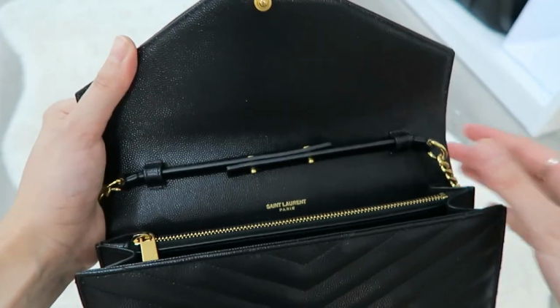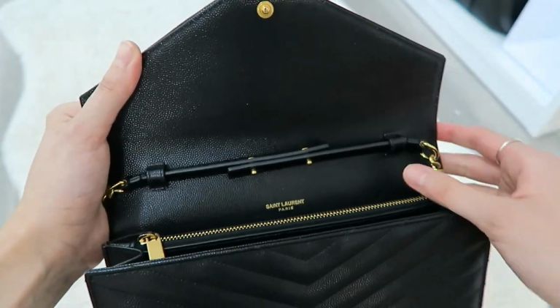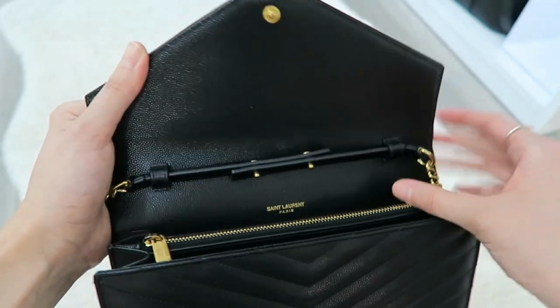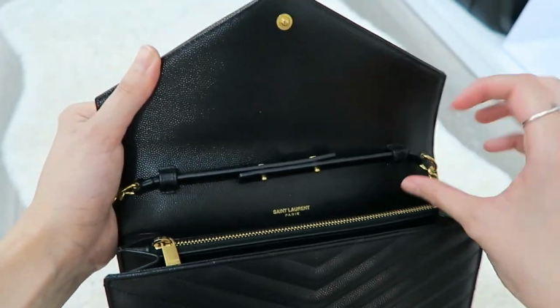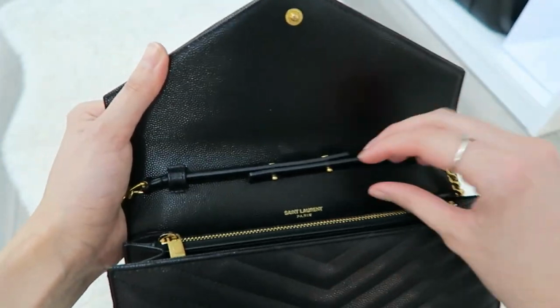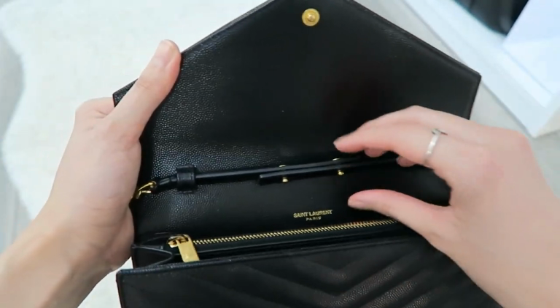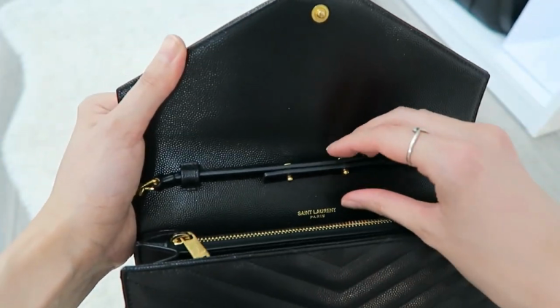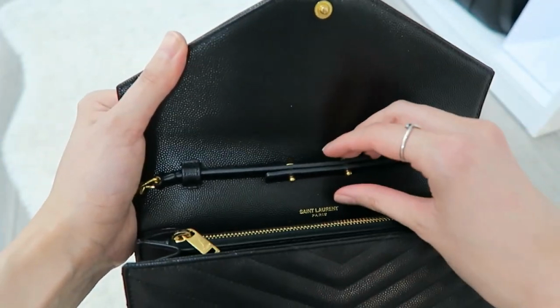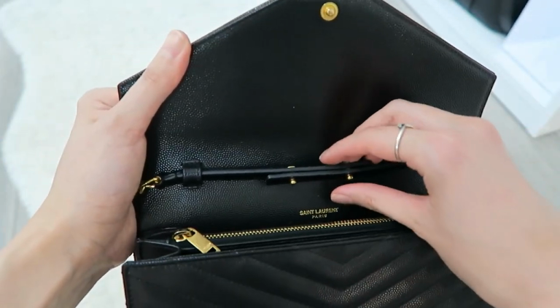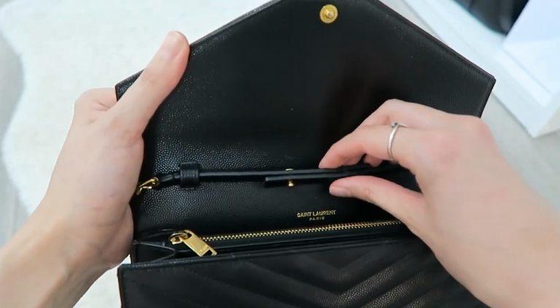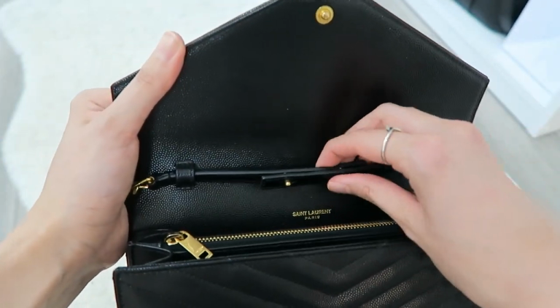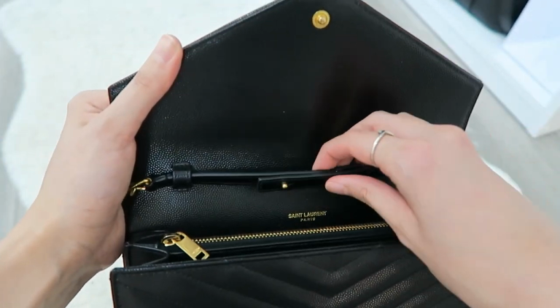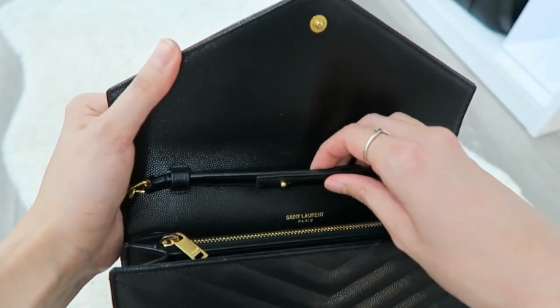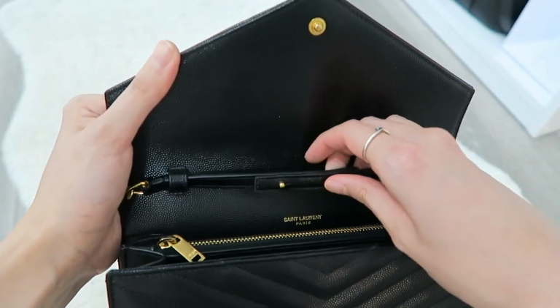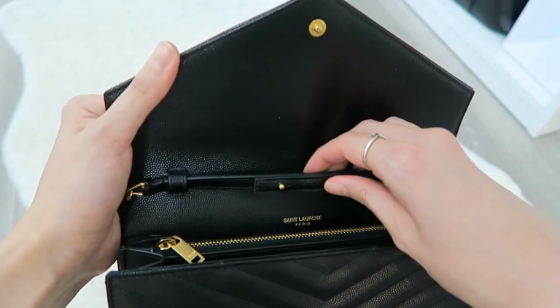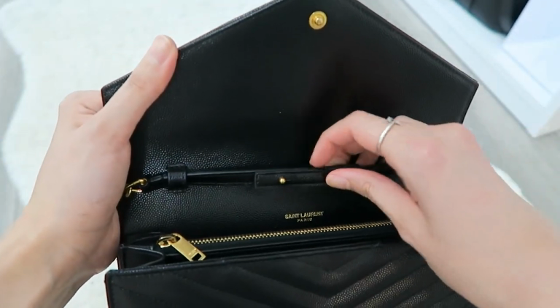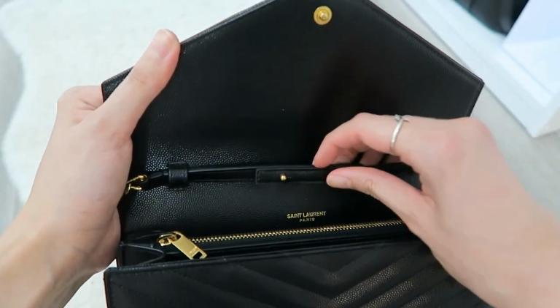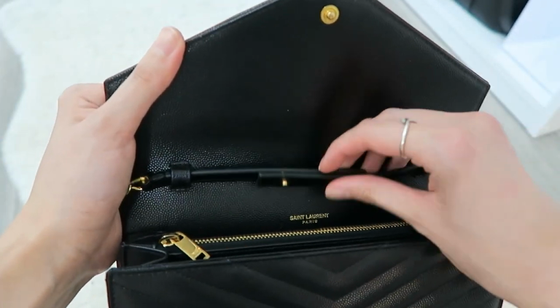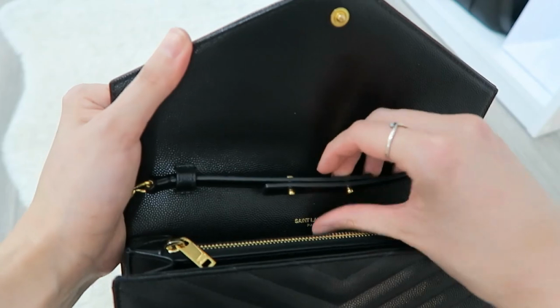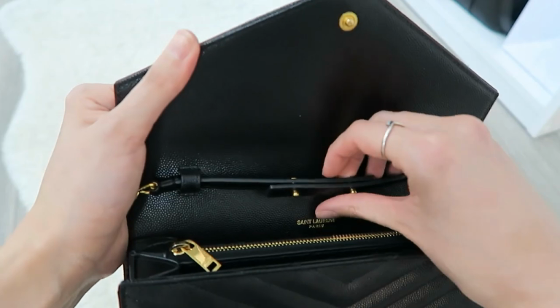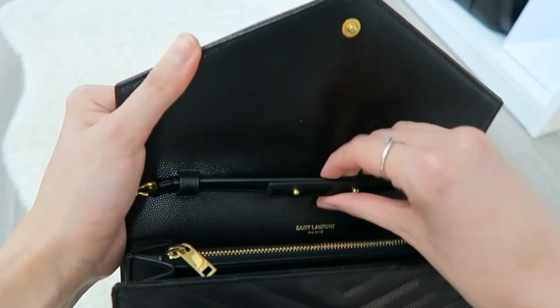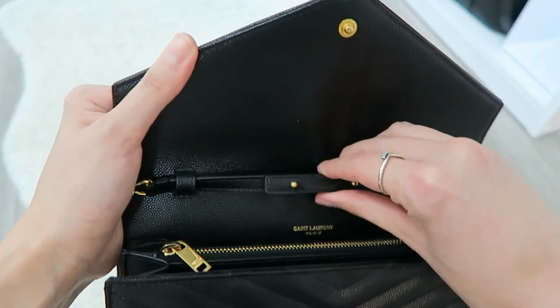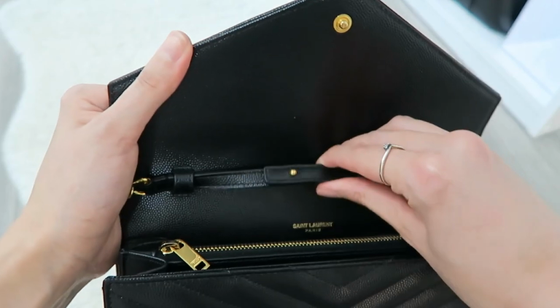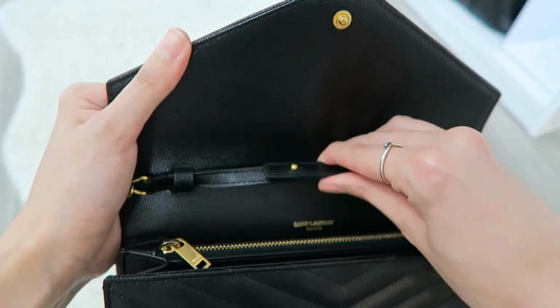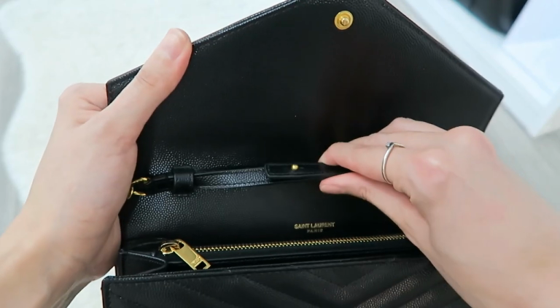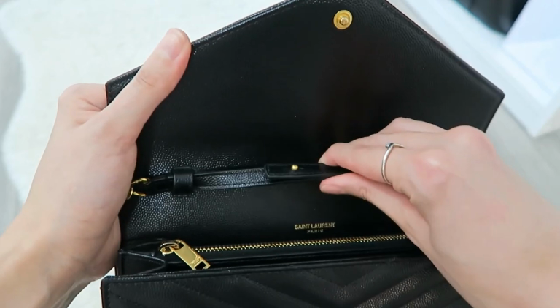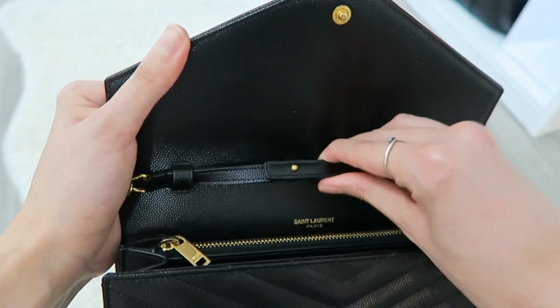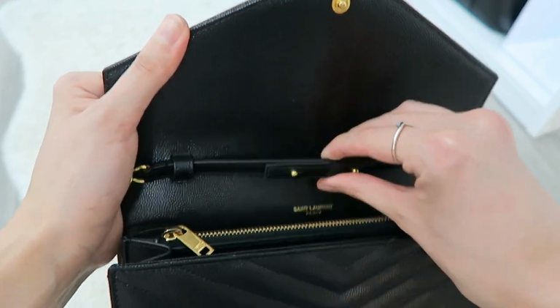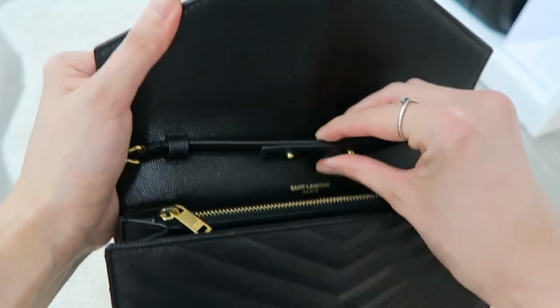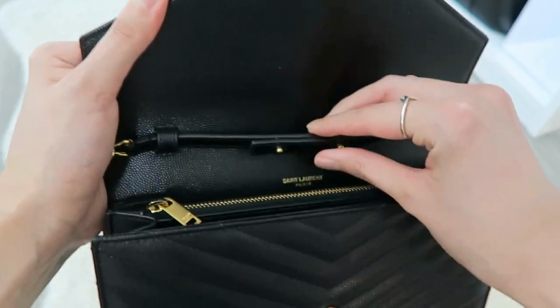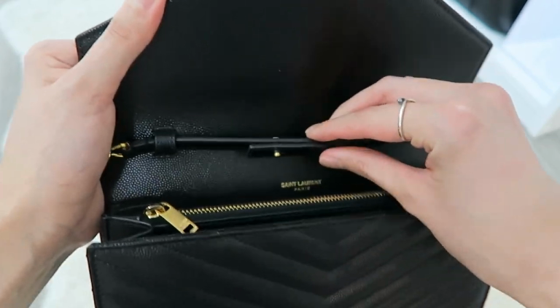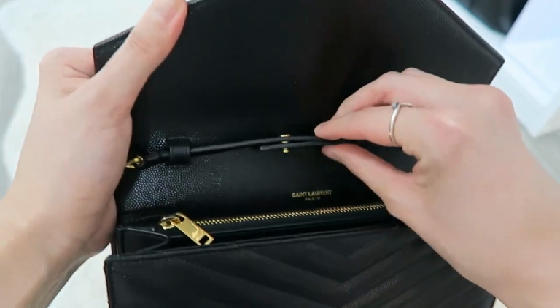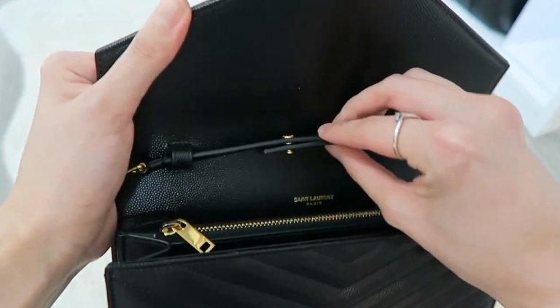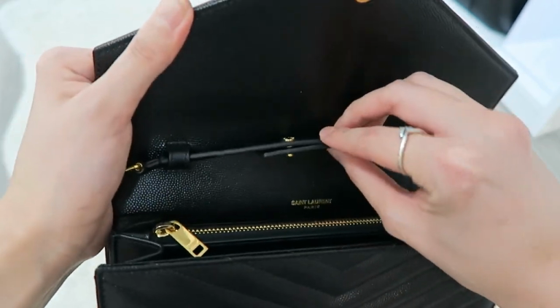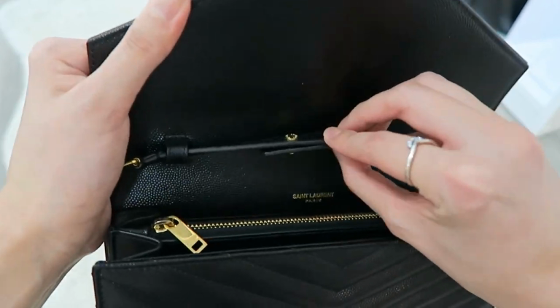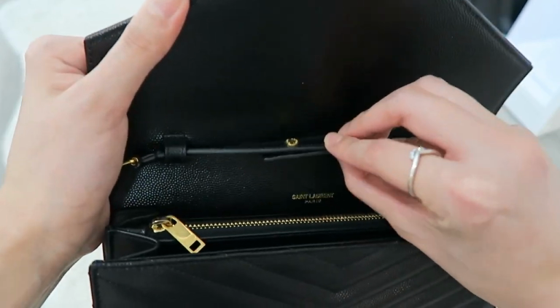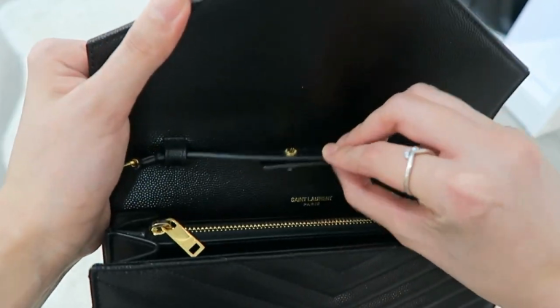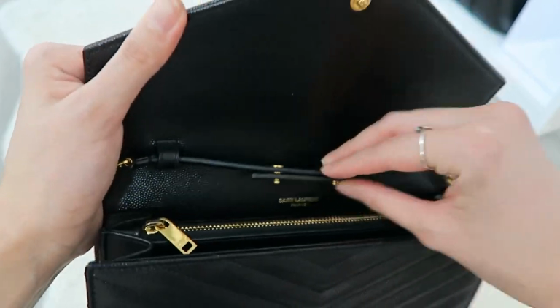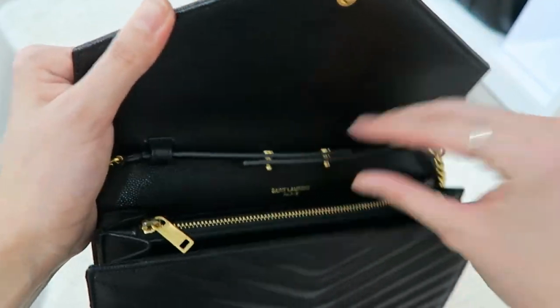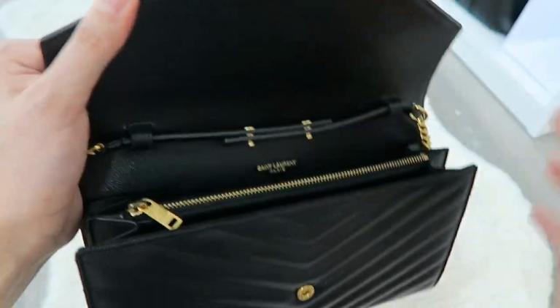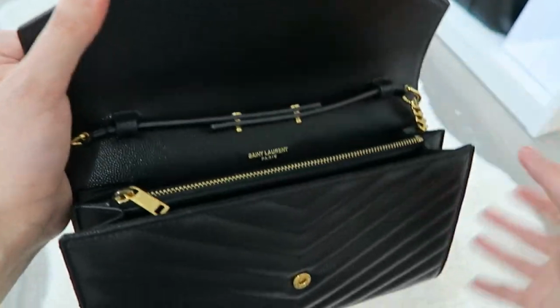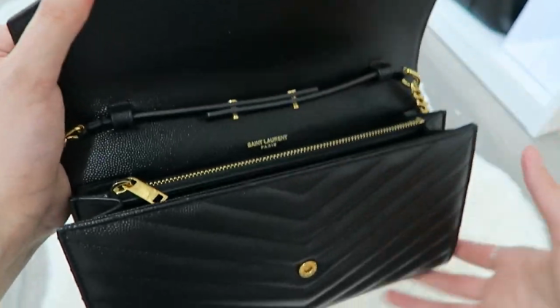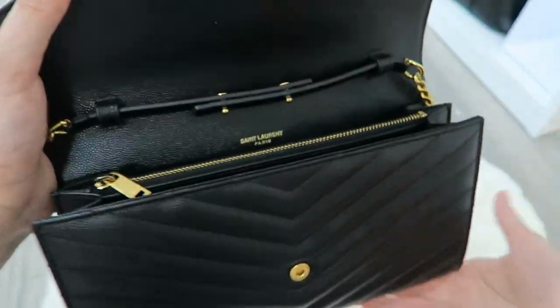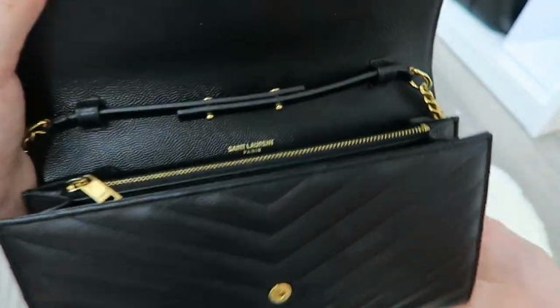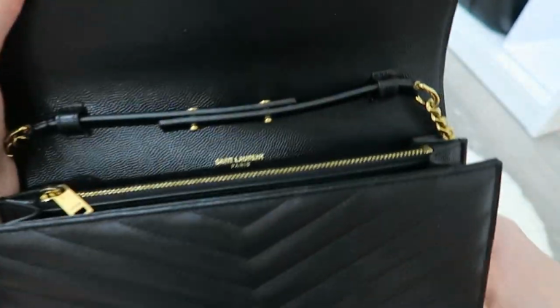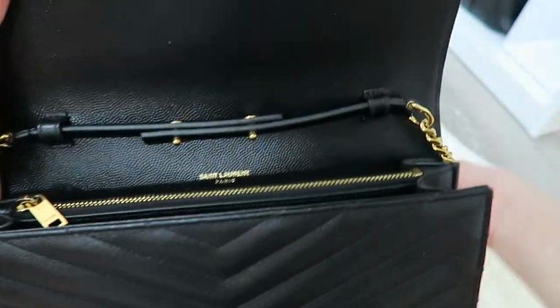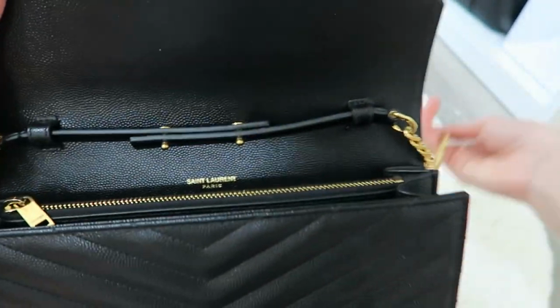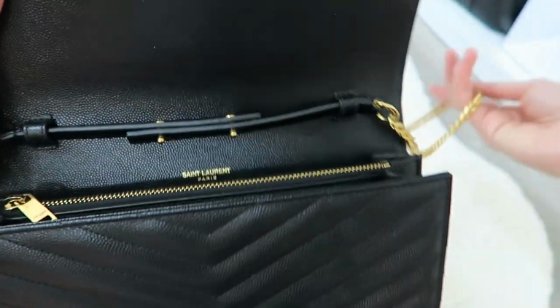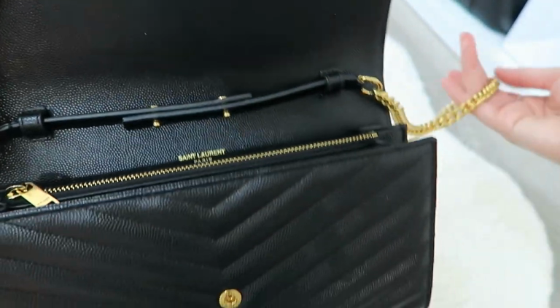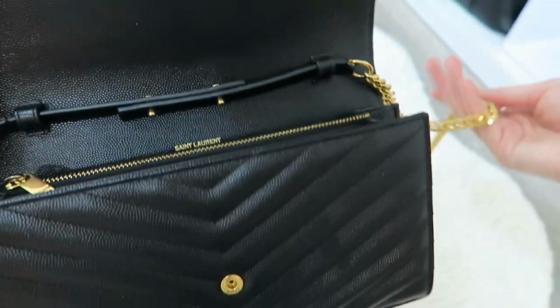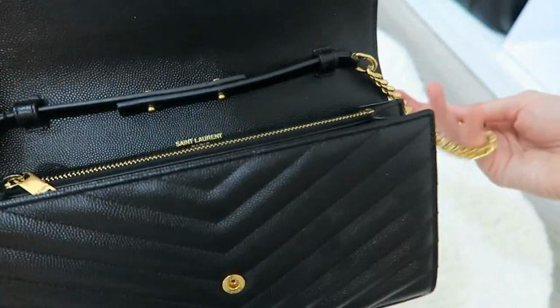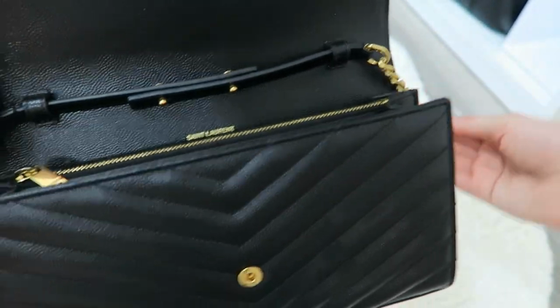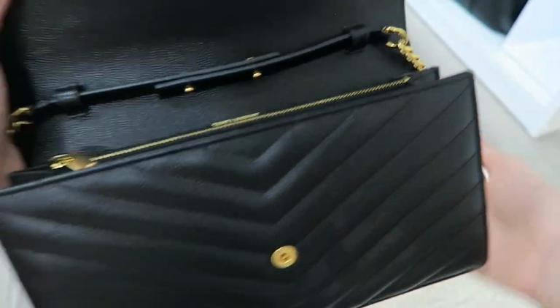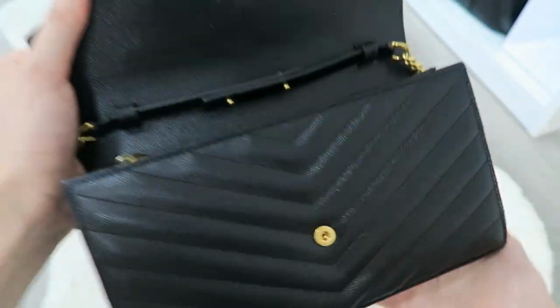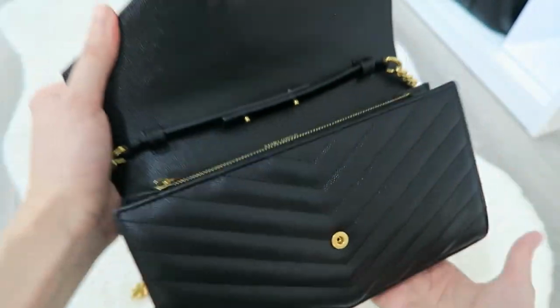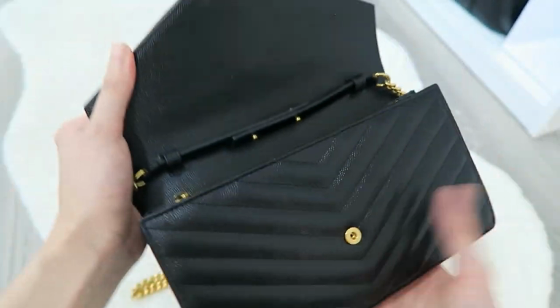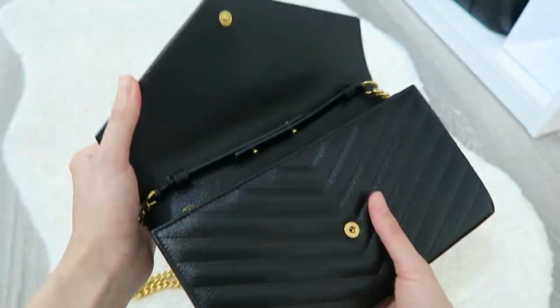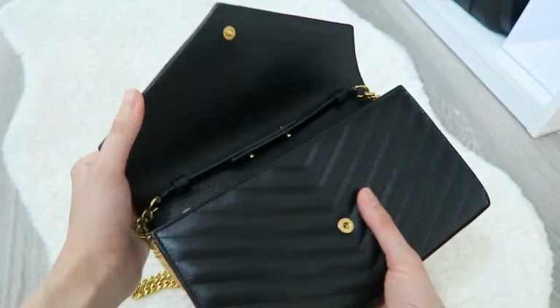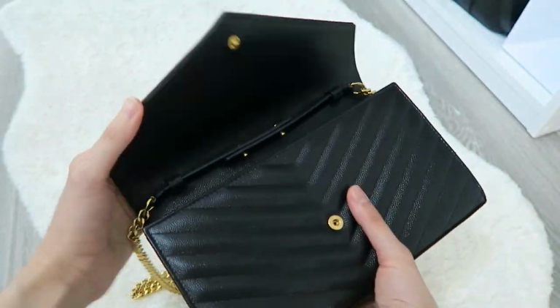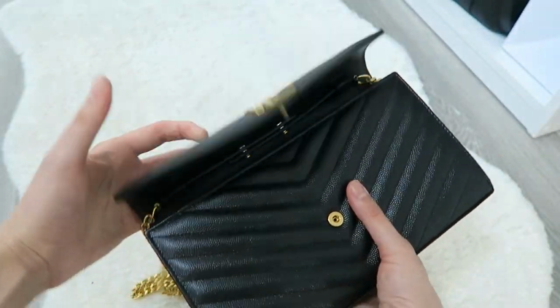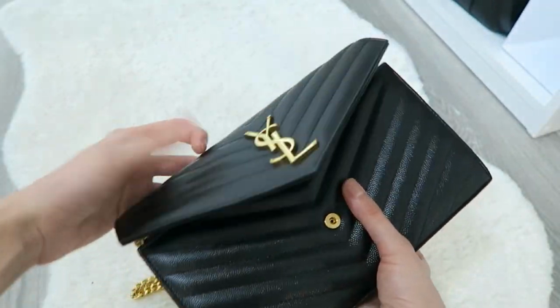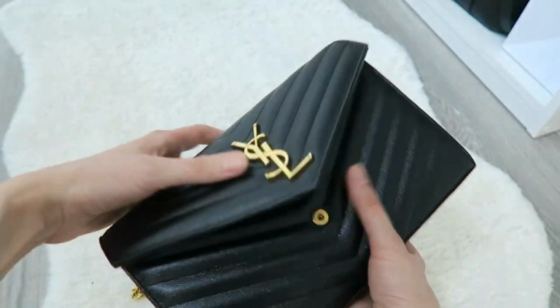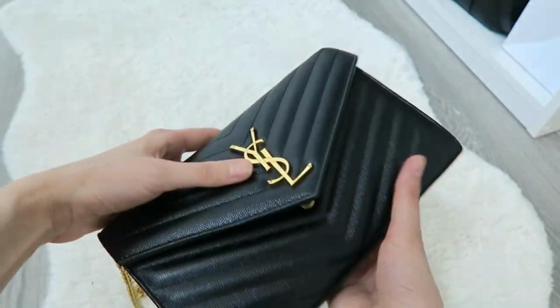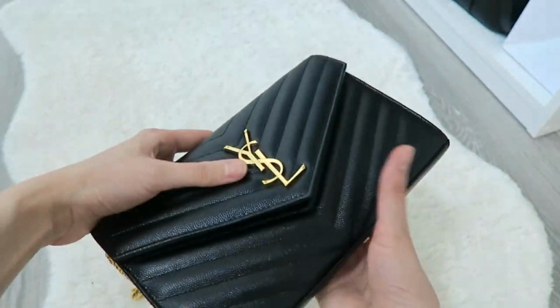This is also a removable chain so that you can wear it as a clutch, or you can just put the chain inside and call it a day.